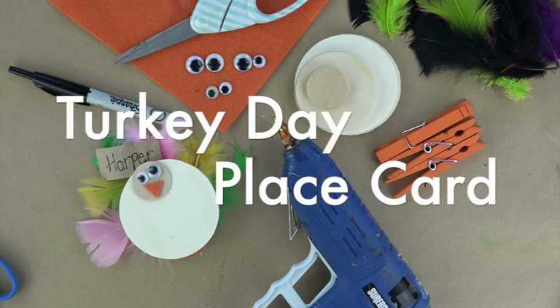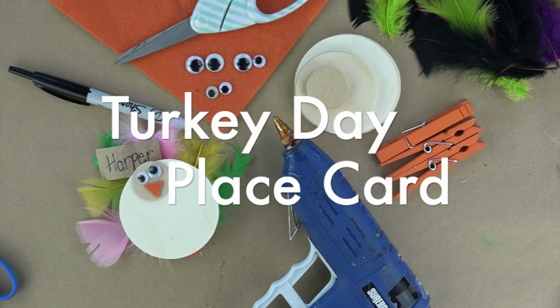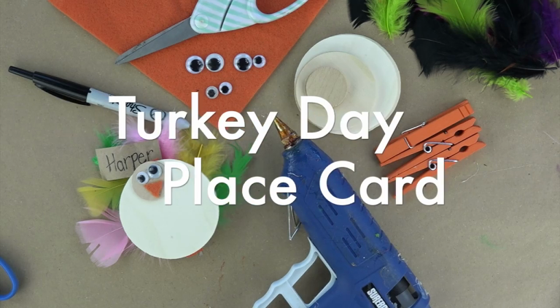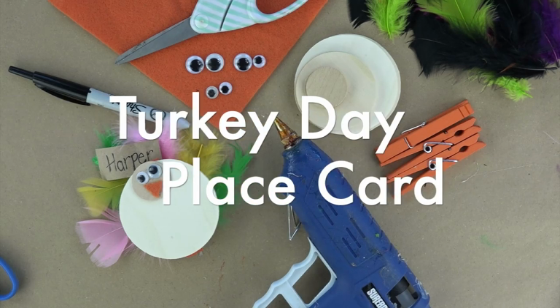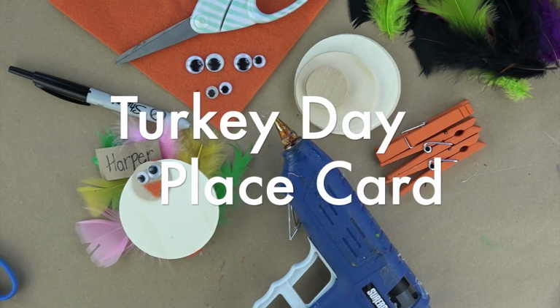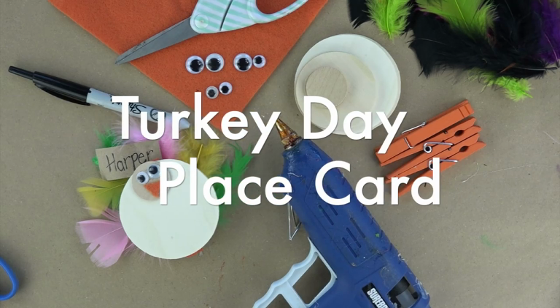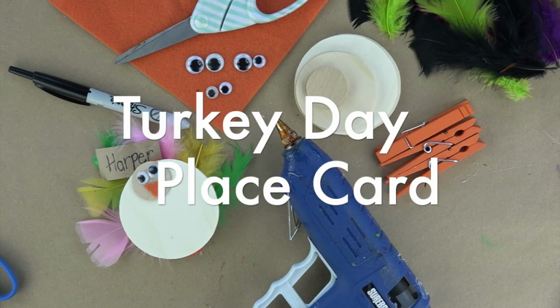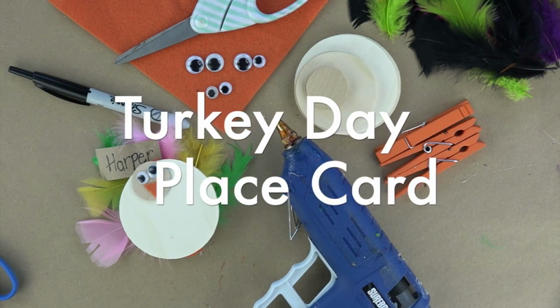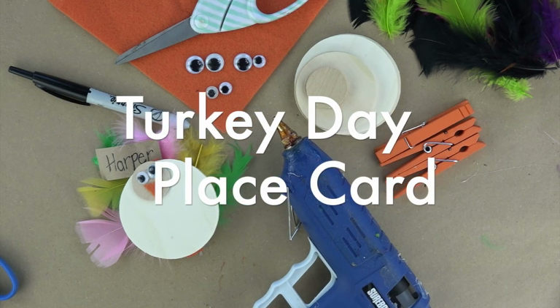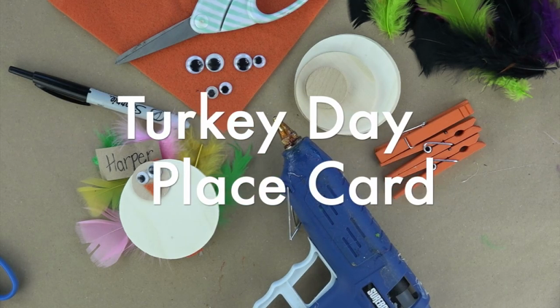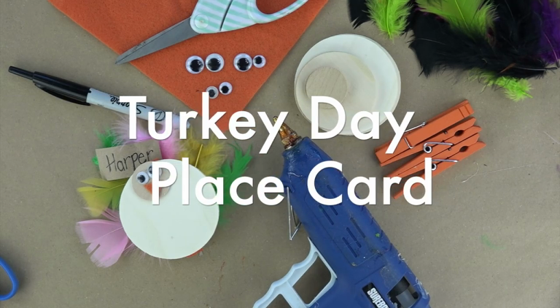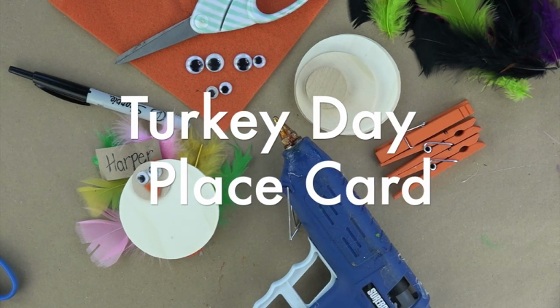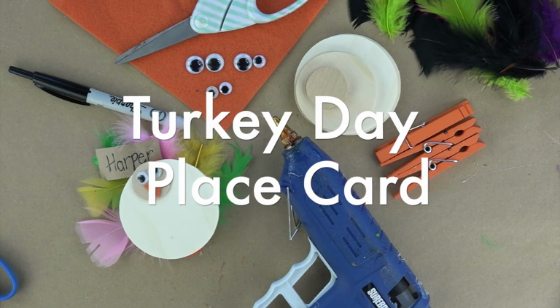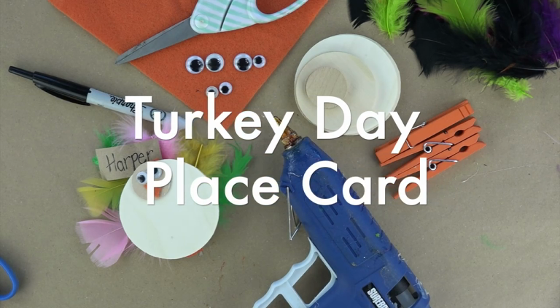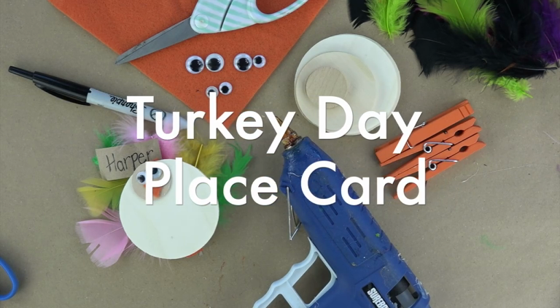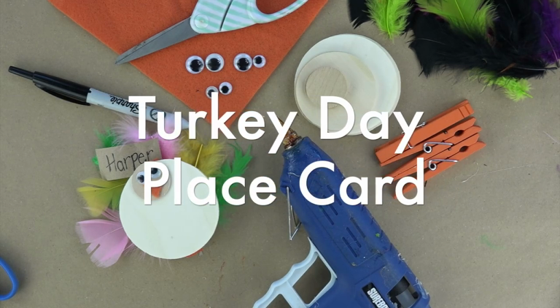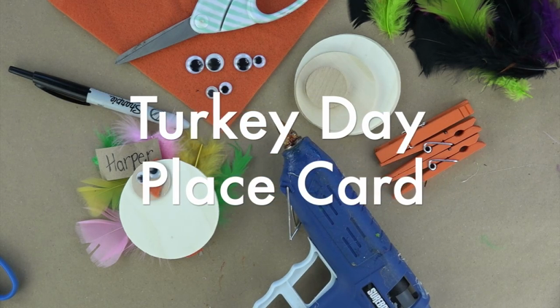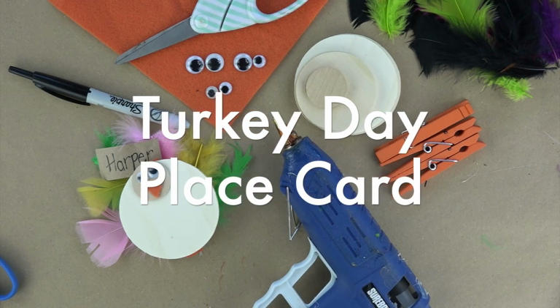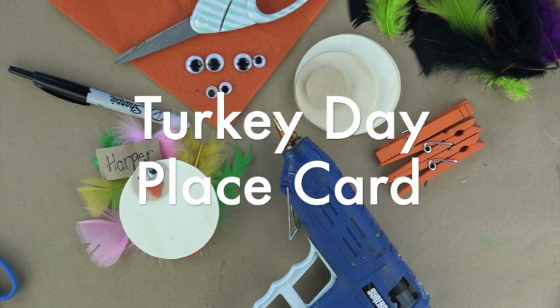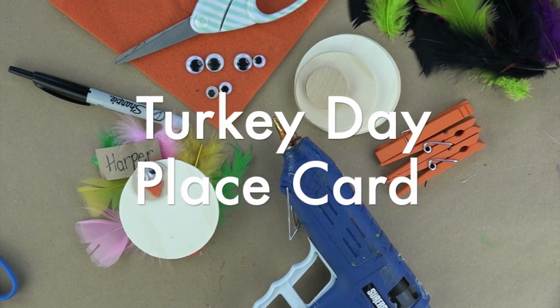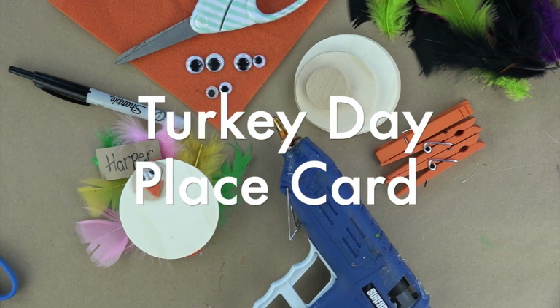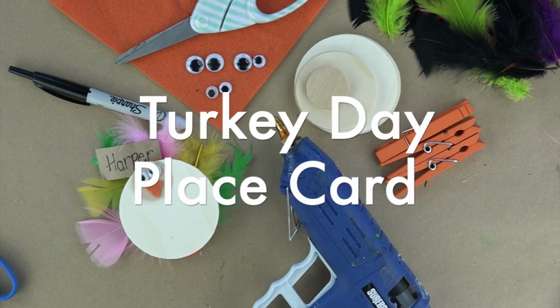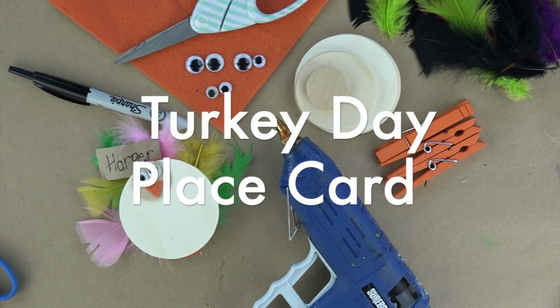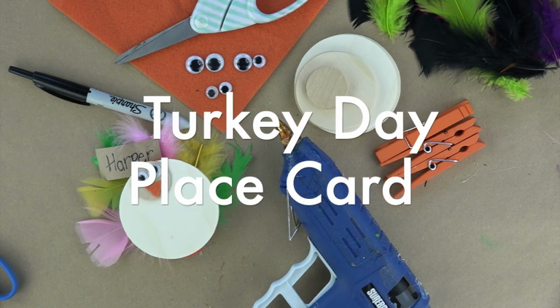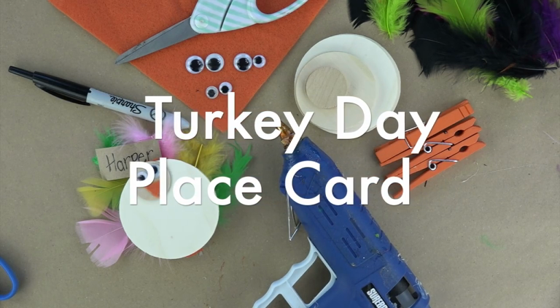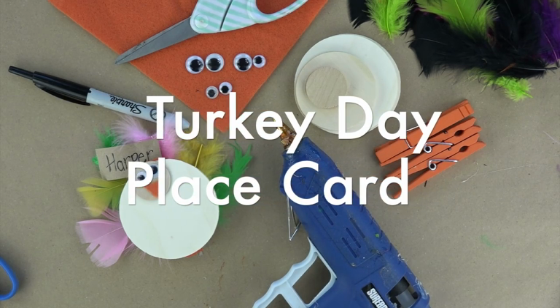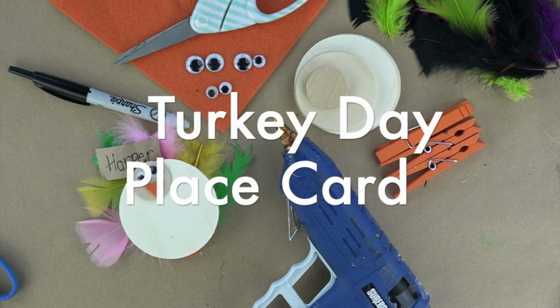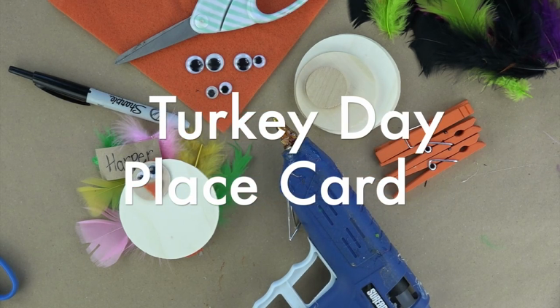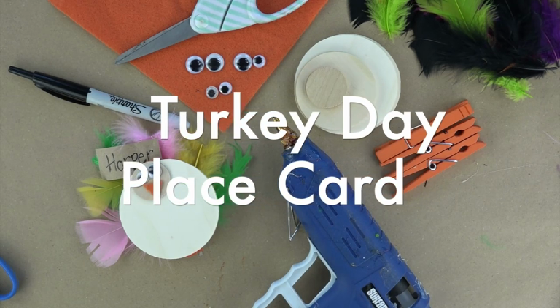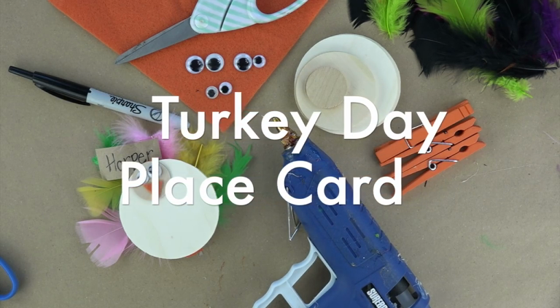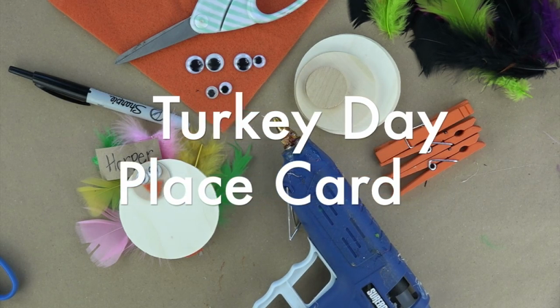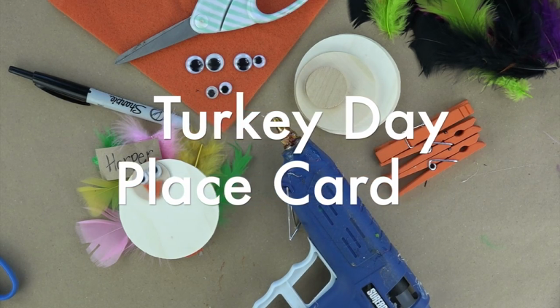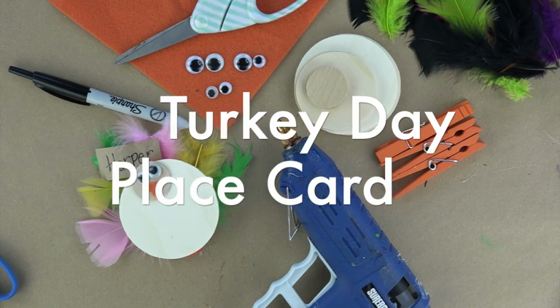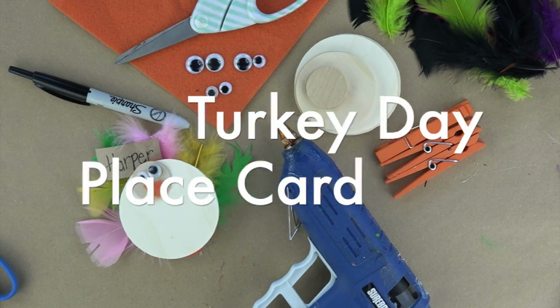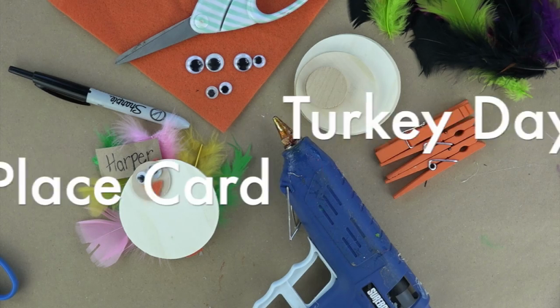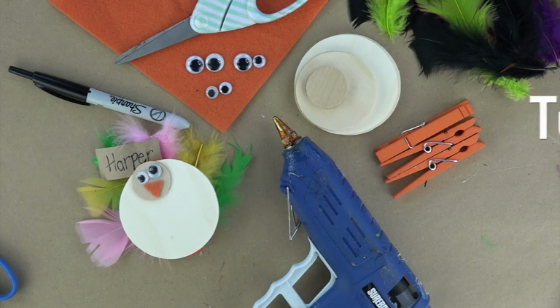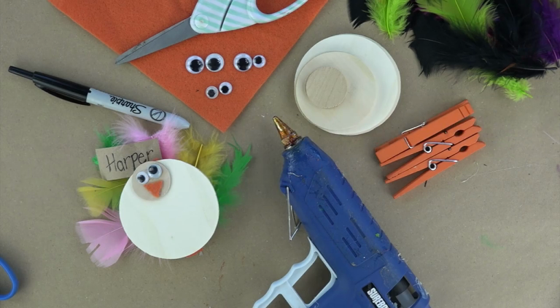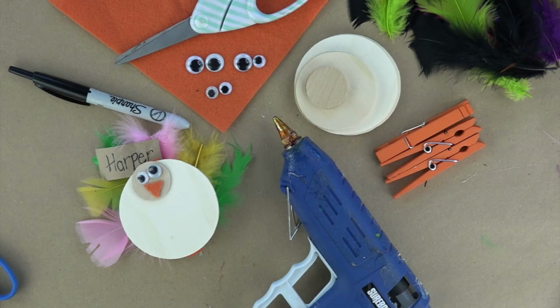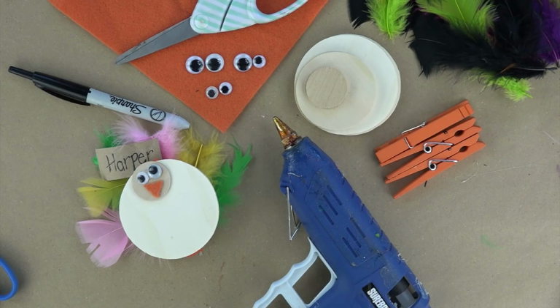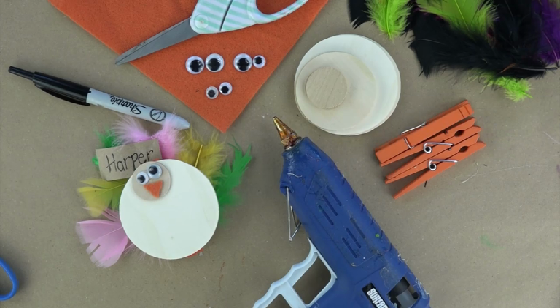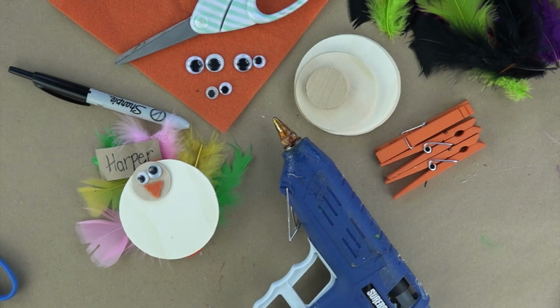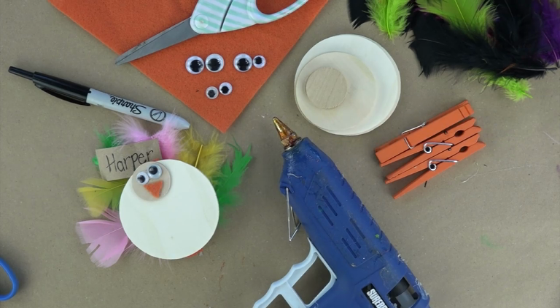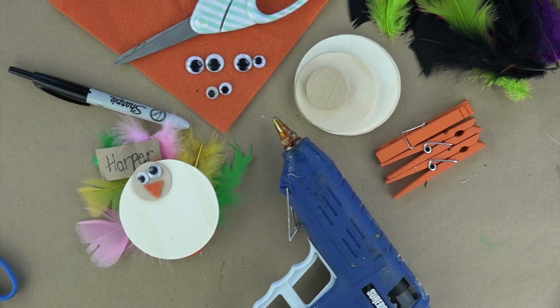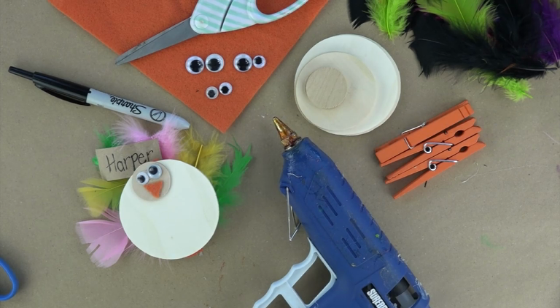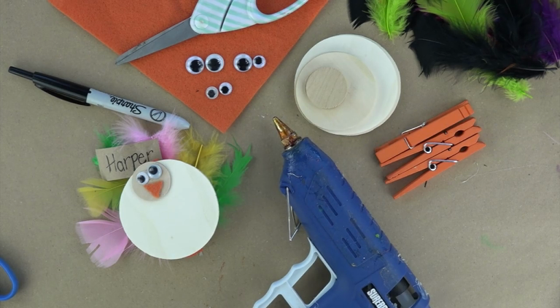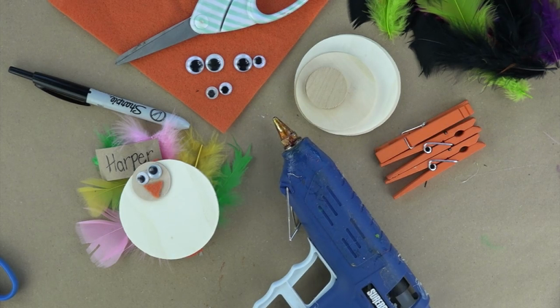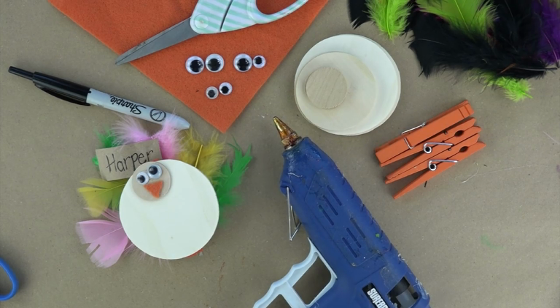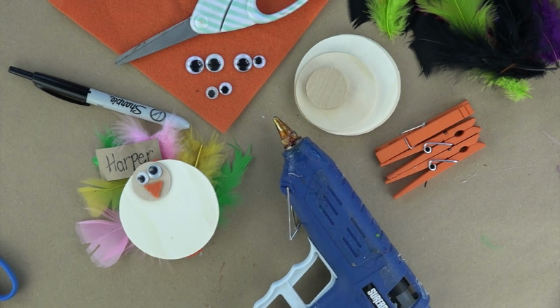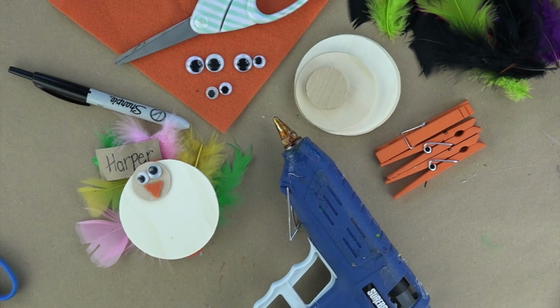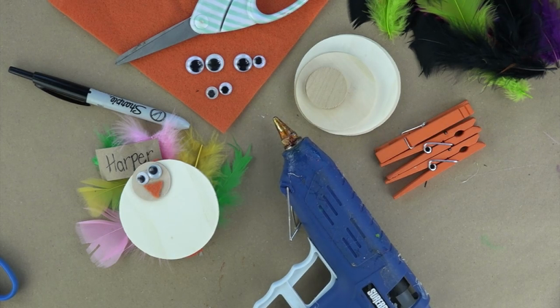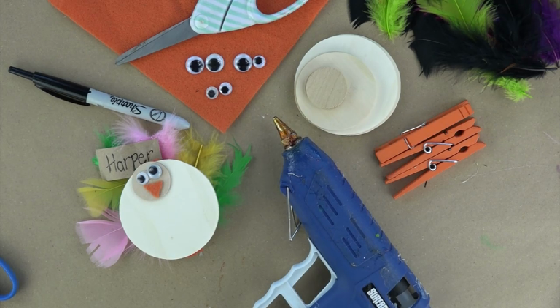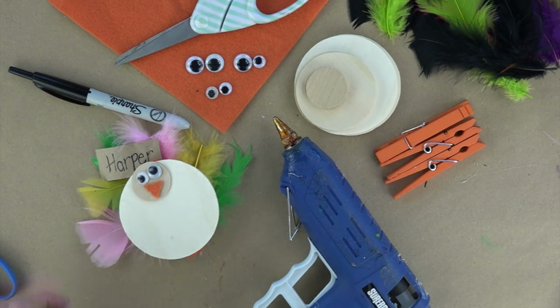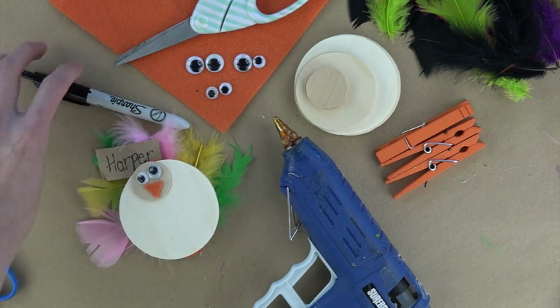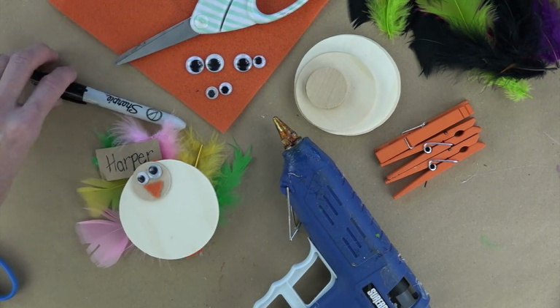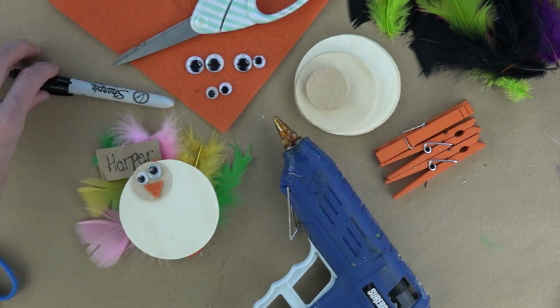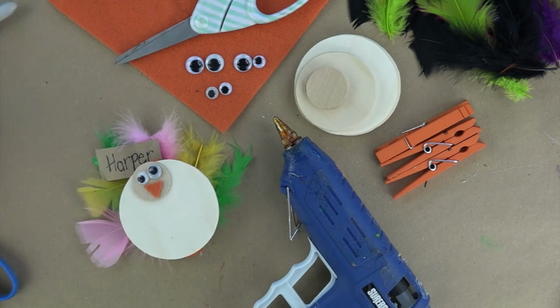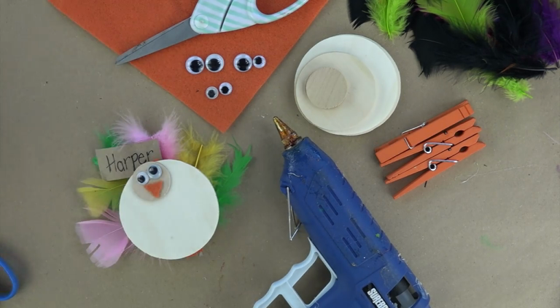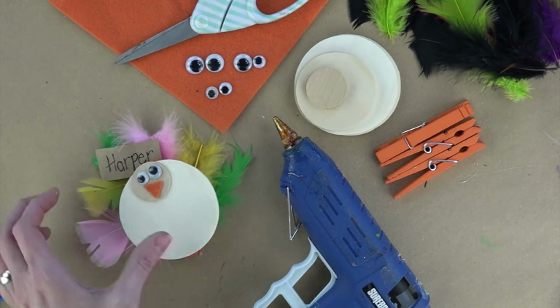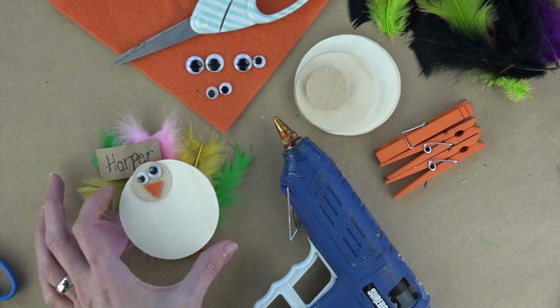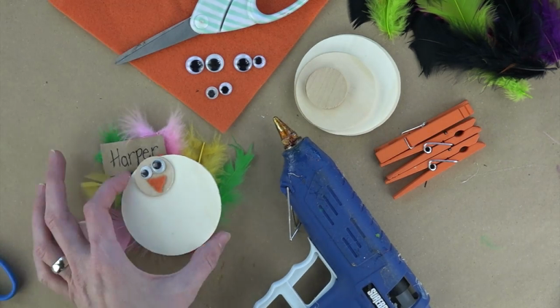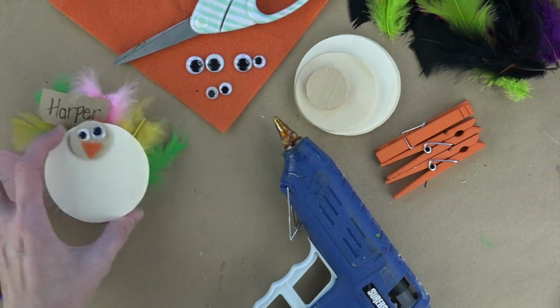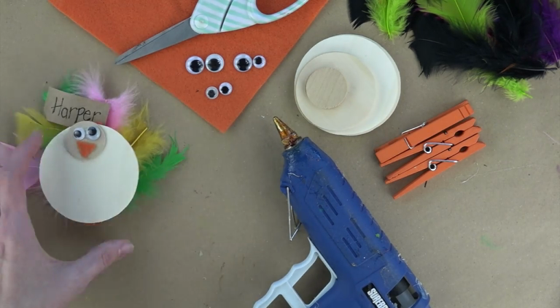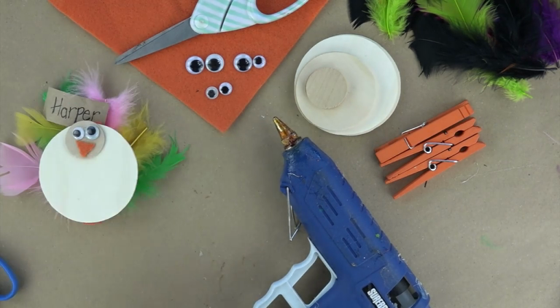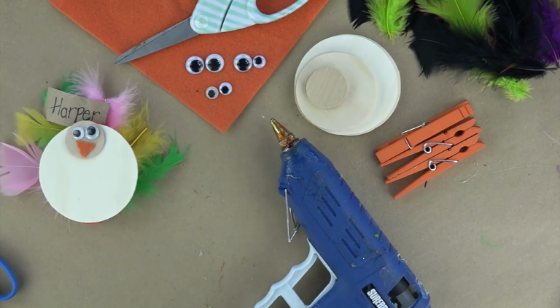Your full supply list as well as the blog post are both linked below. Start out with your glue gun already warmed up.